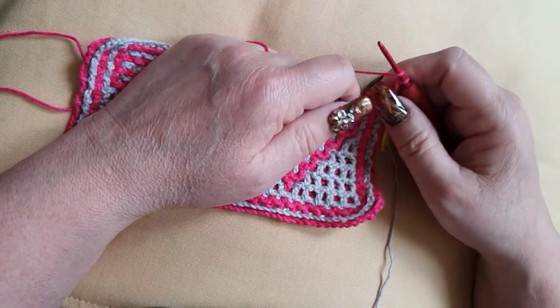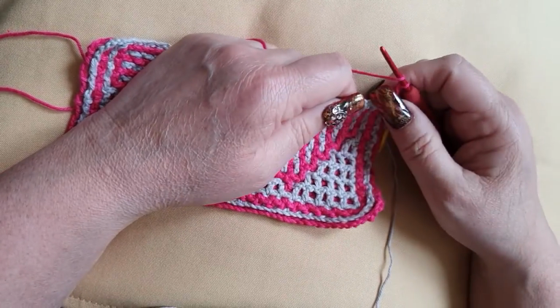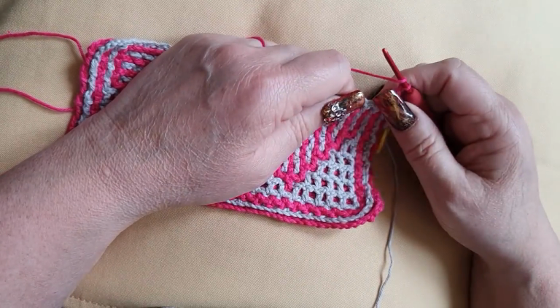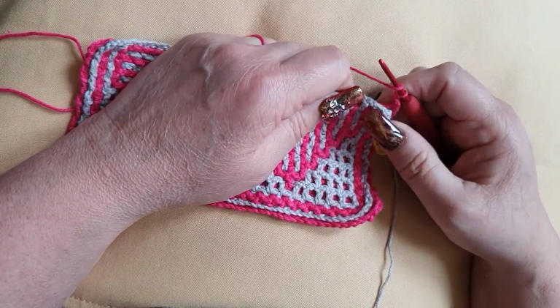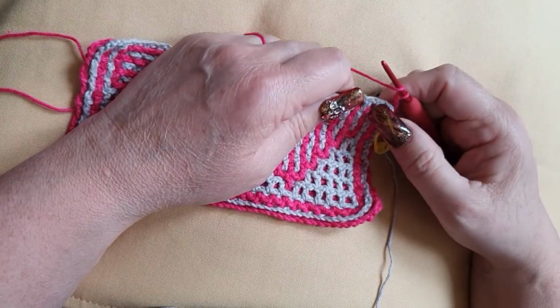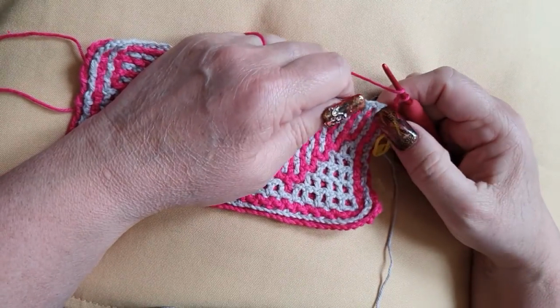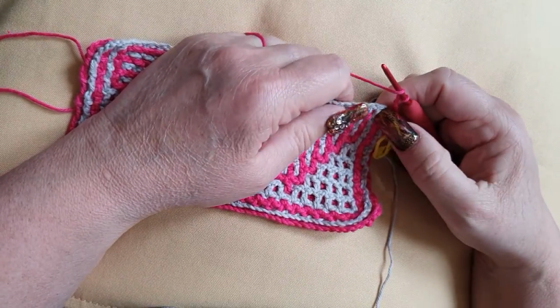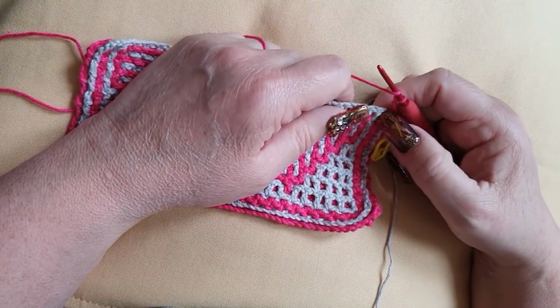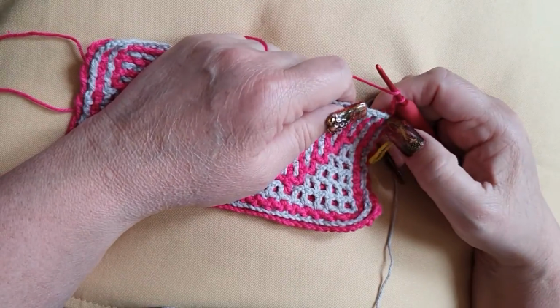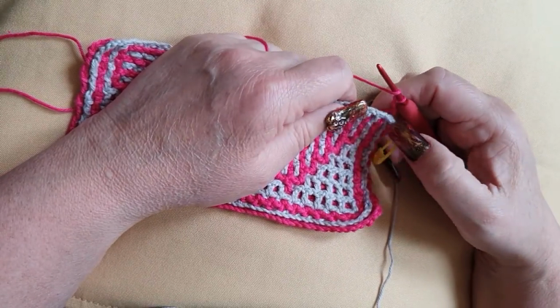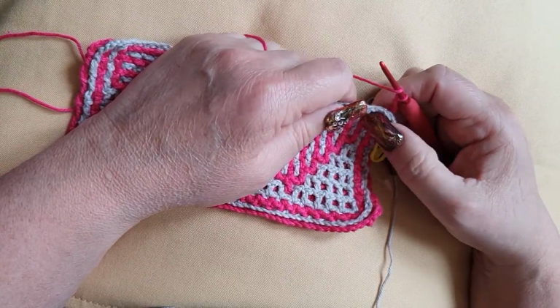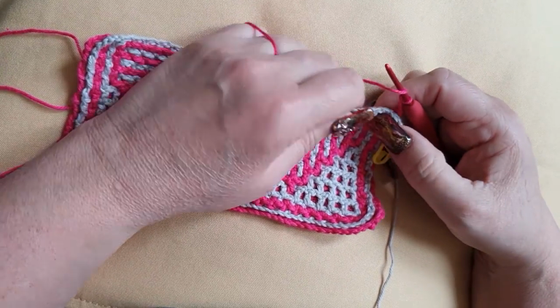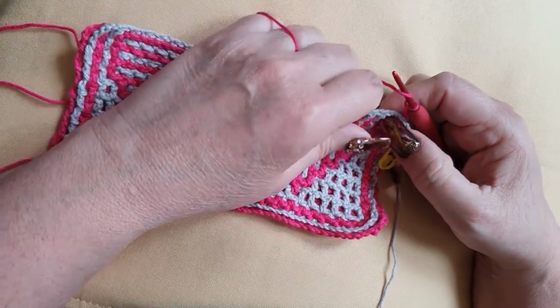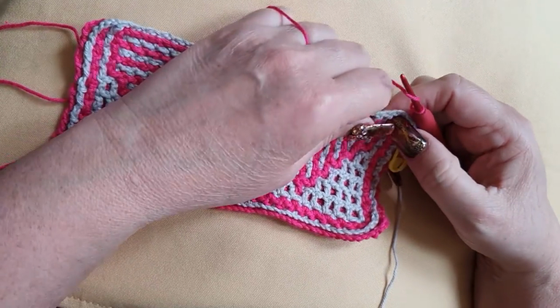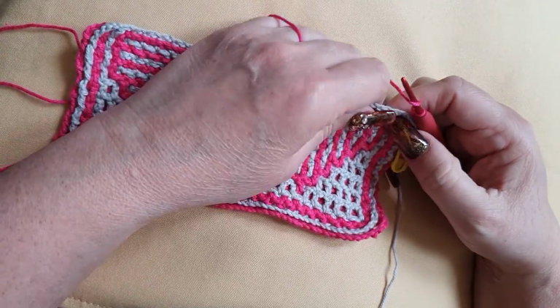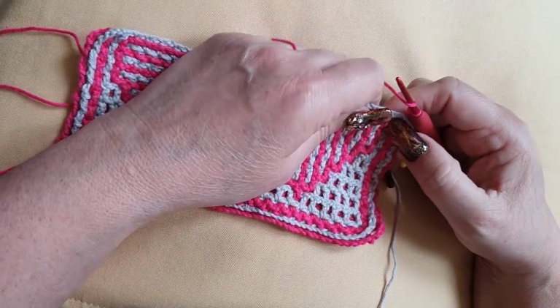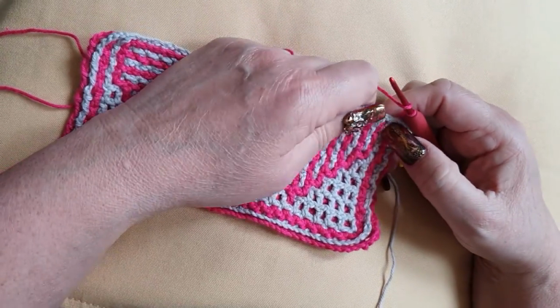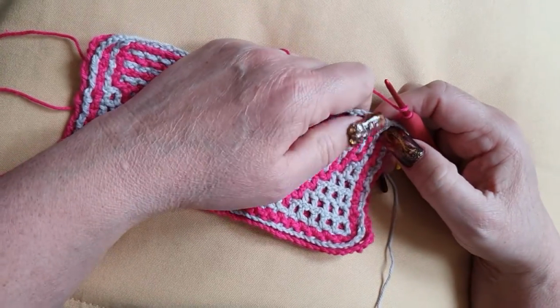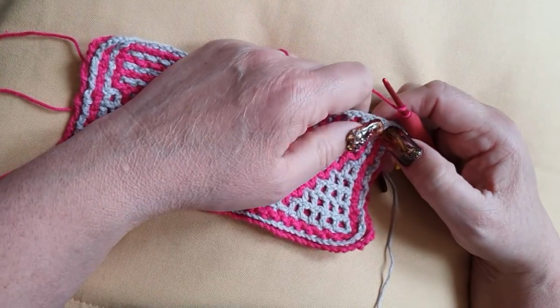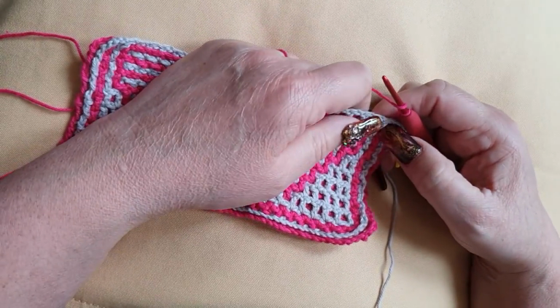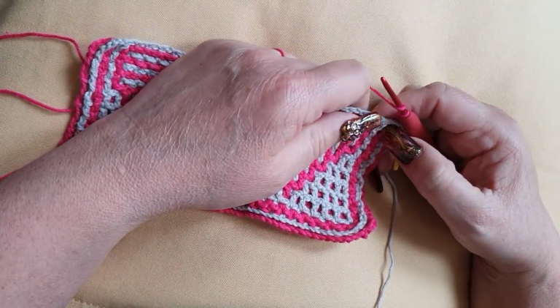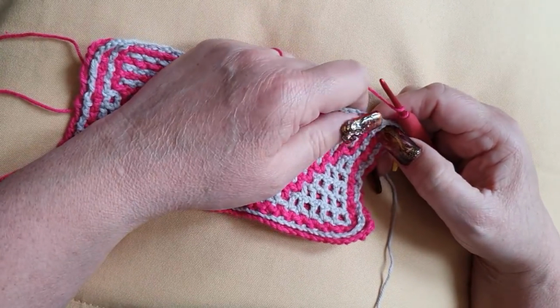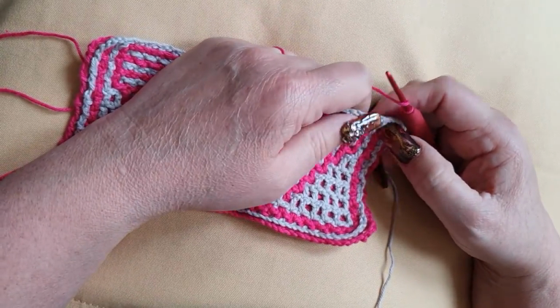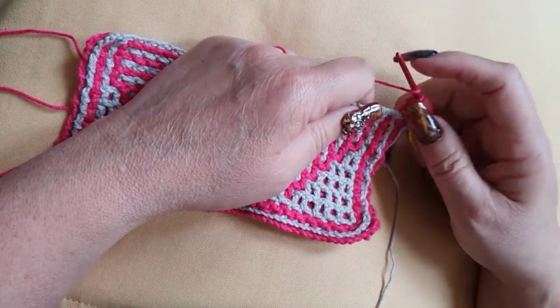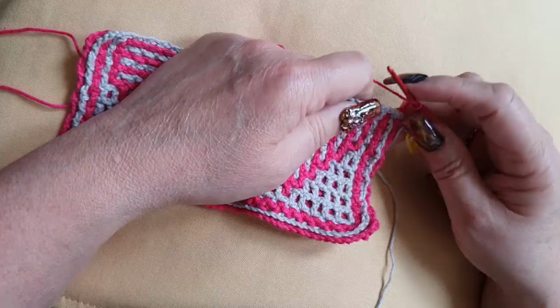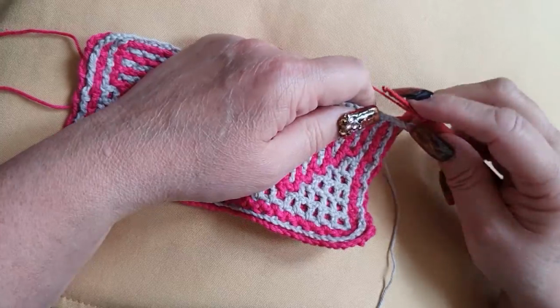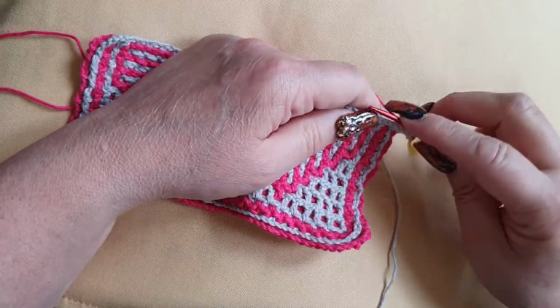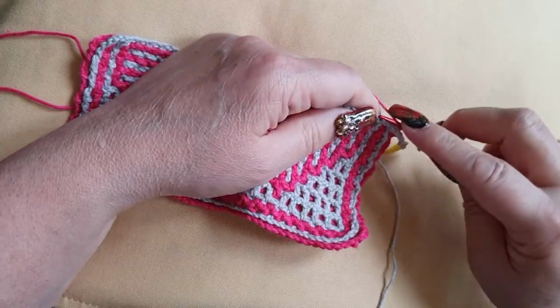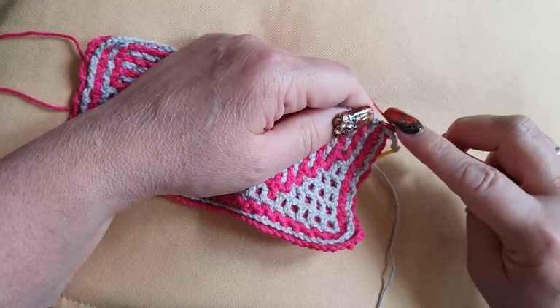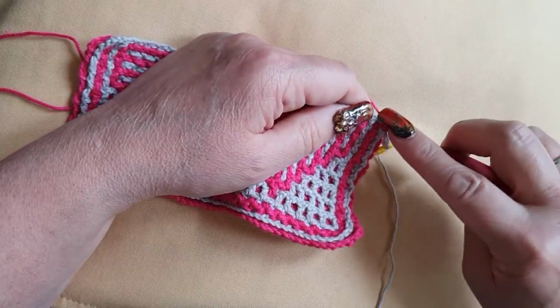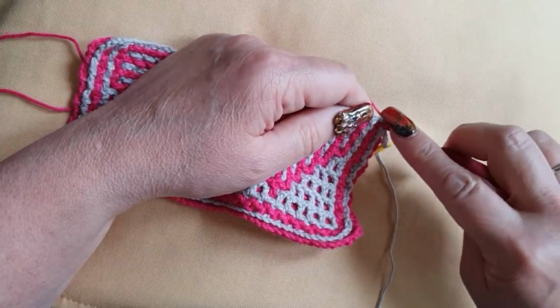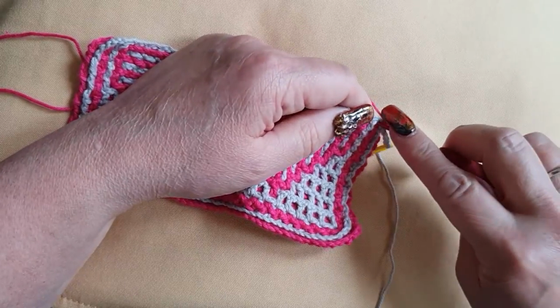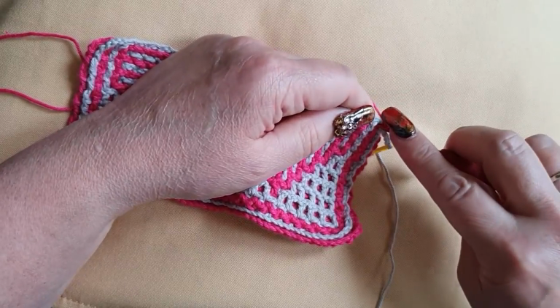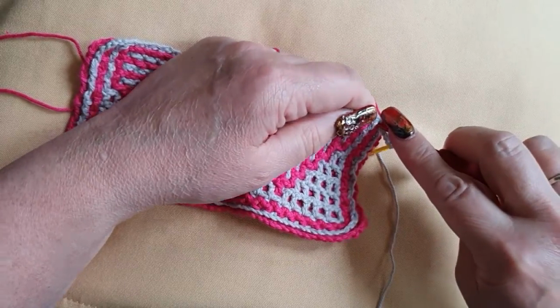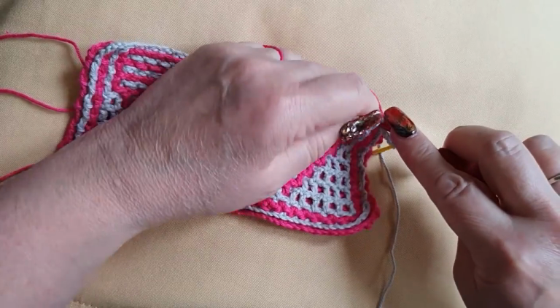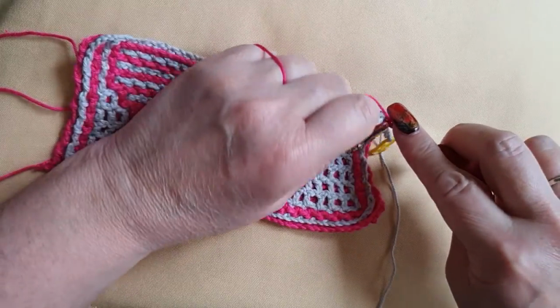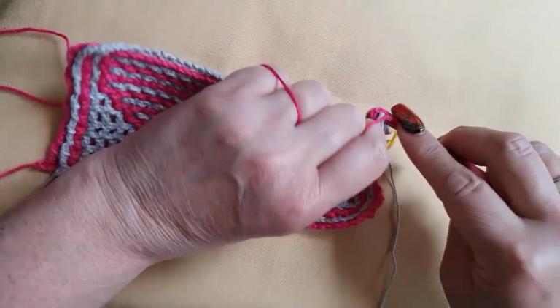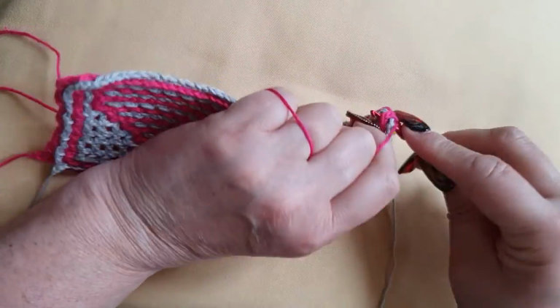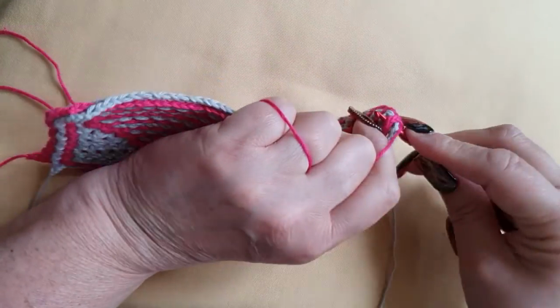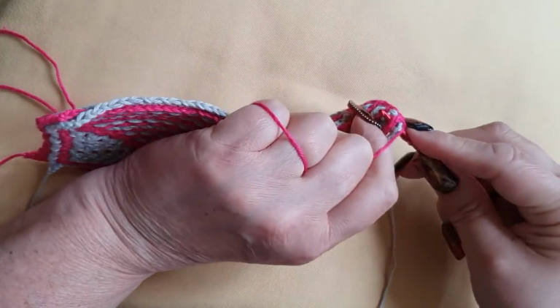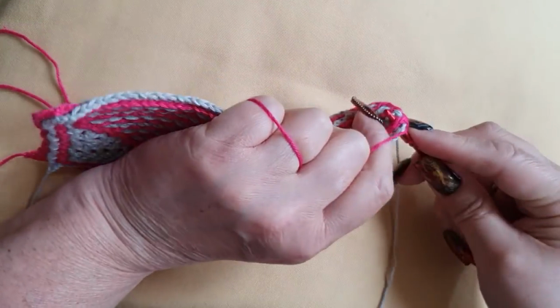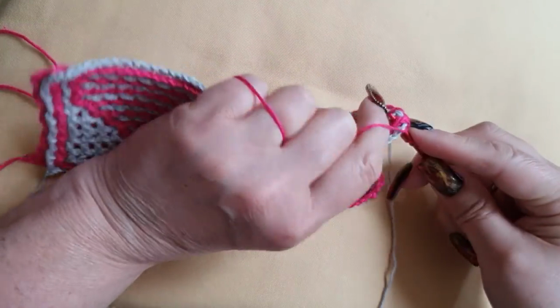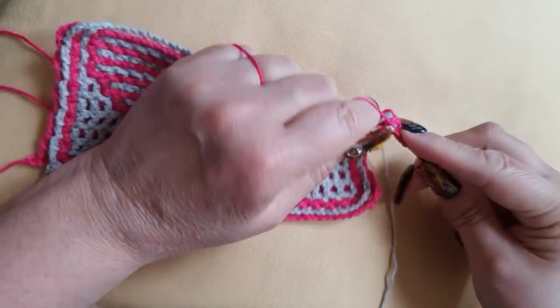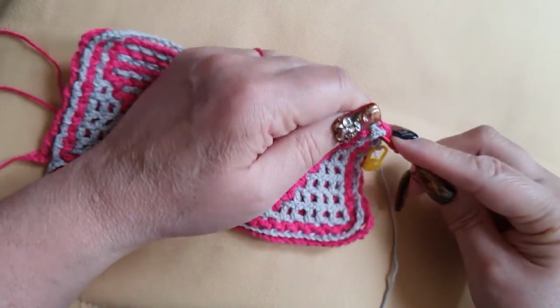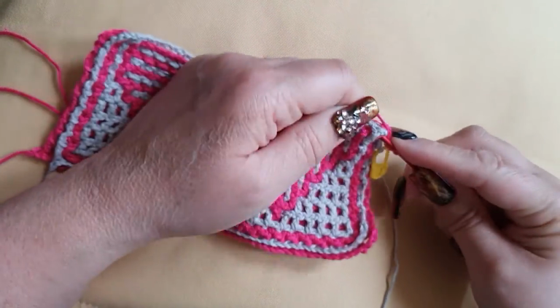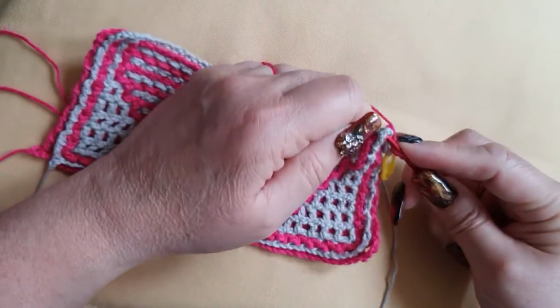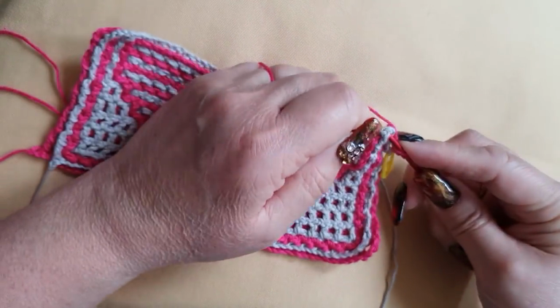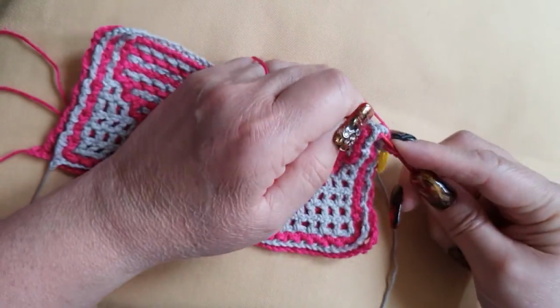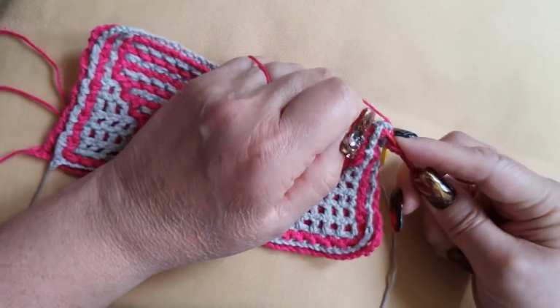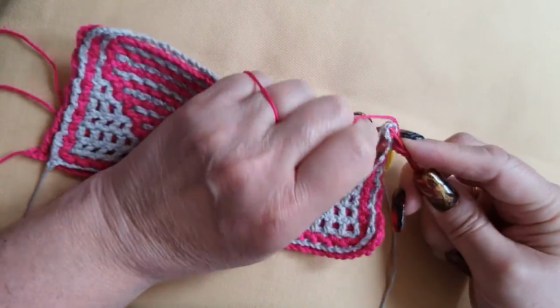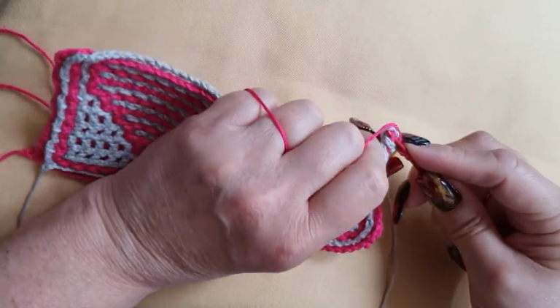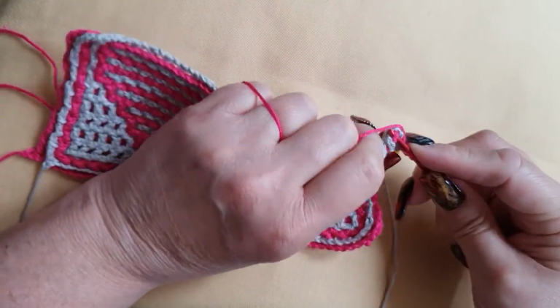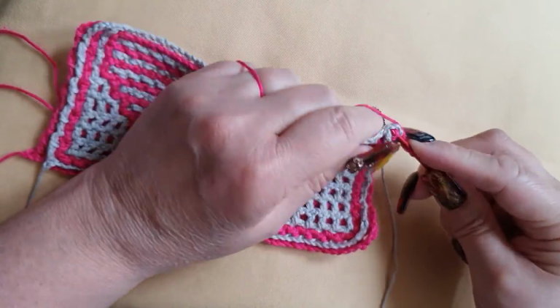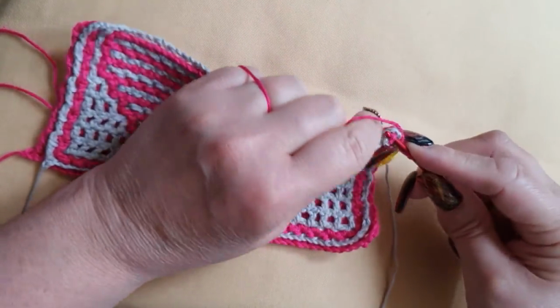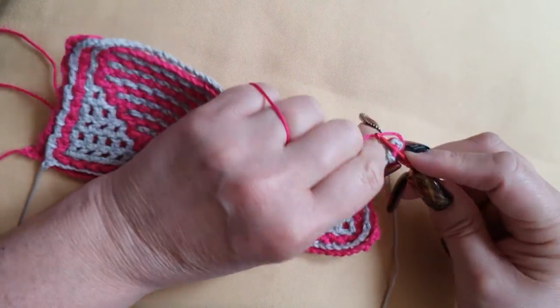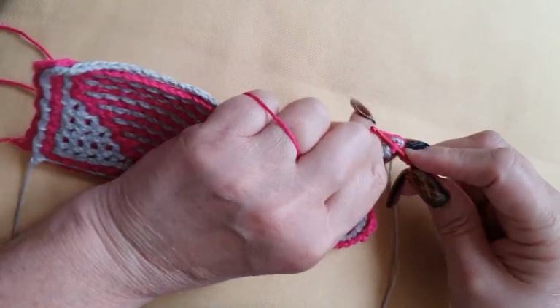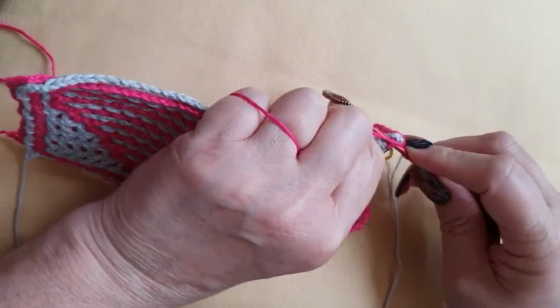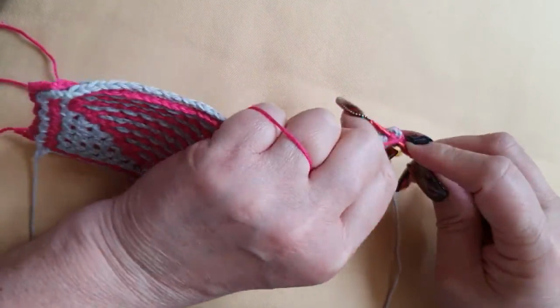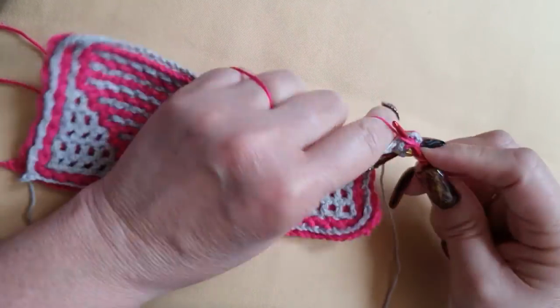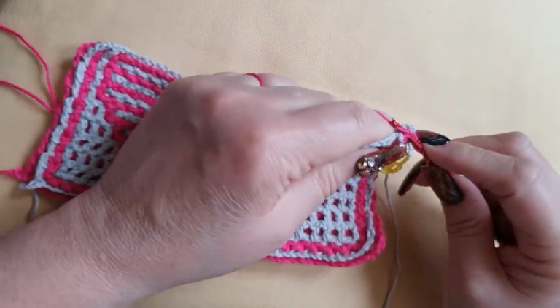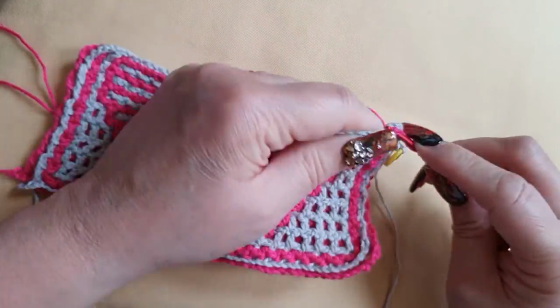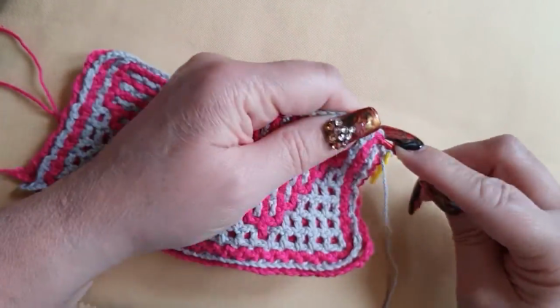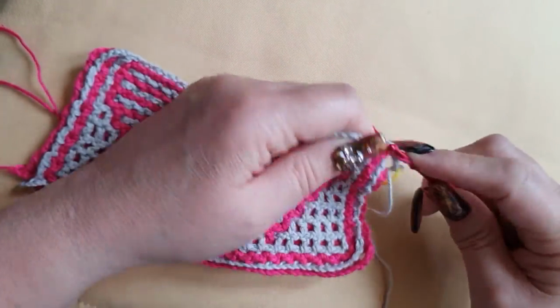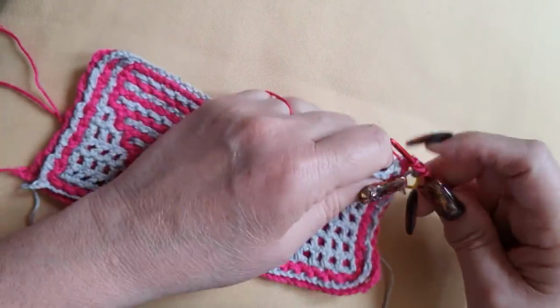And then it says 13 front, 9 back, 2 front. Shall we do that? 13 front, 9 back, 2 front. Let's start counting: 13, one...